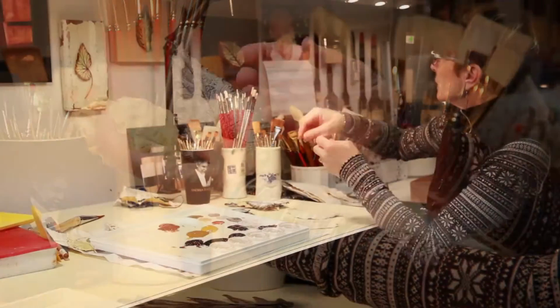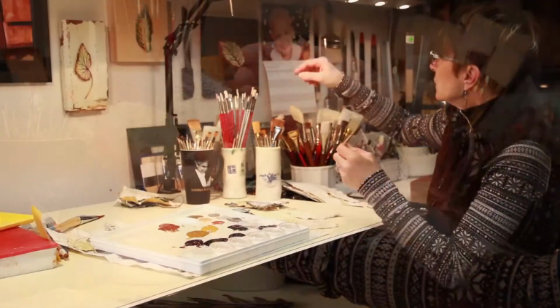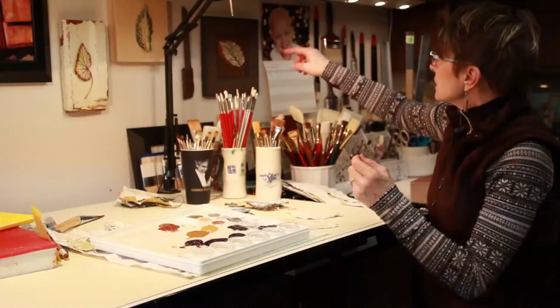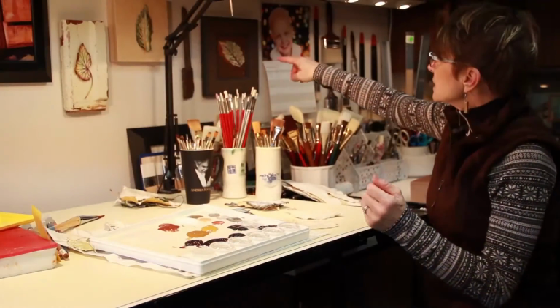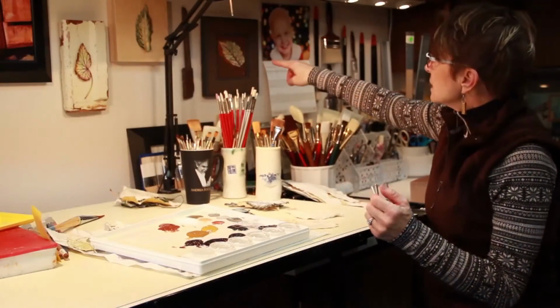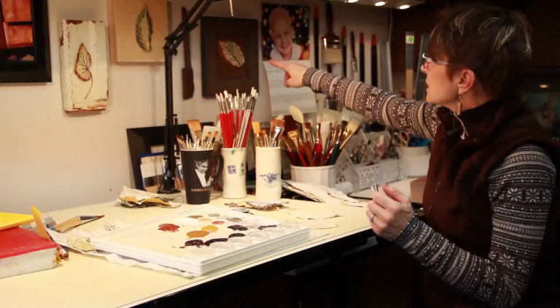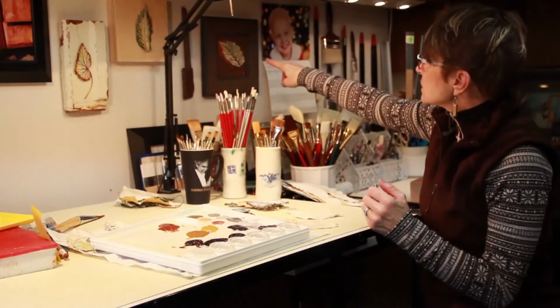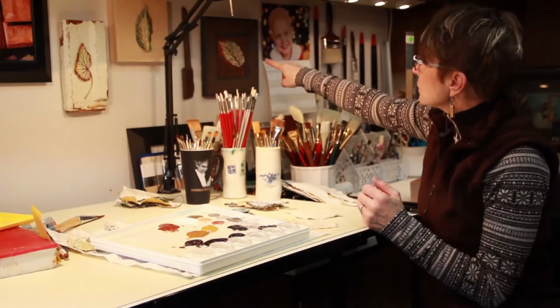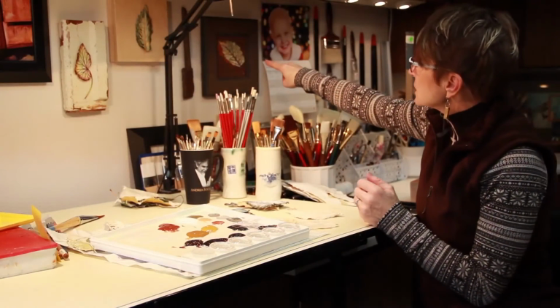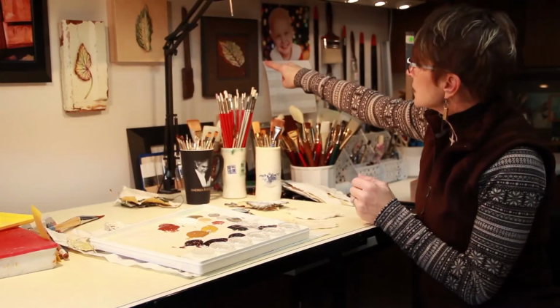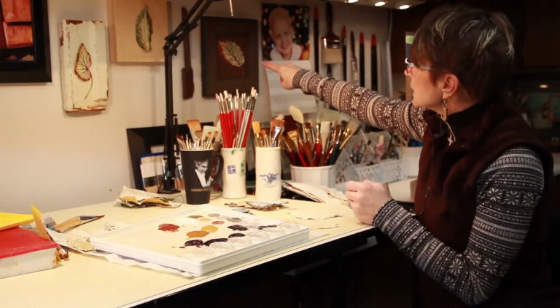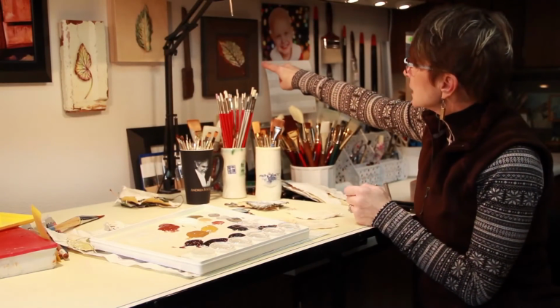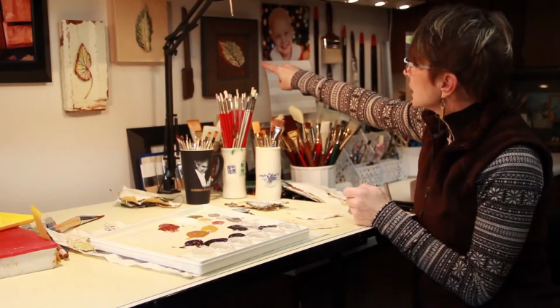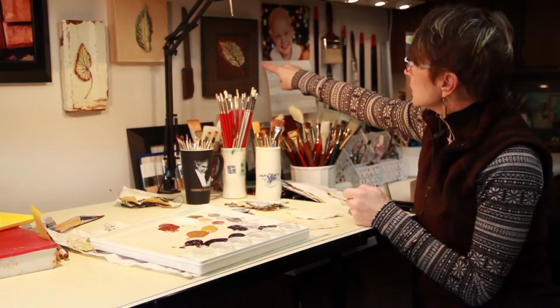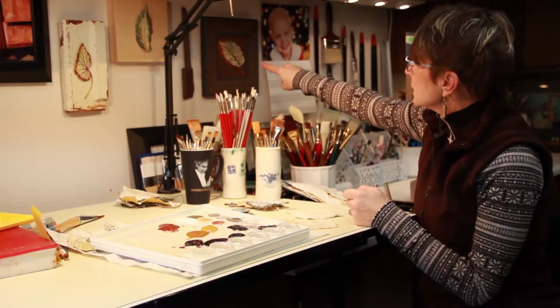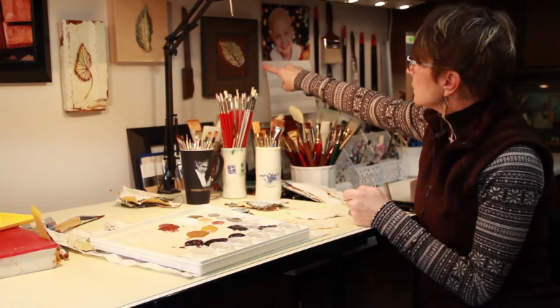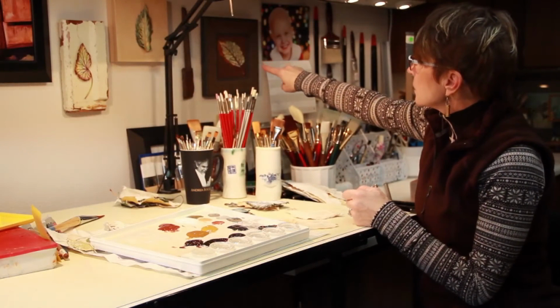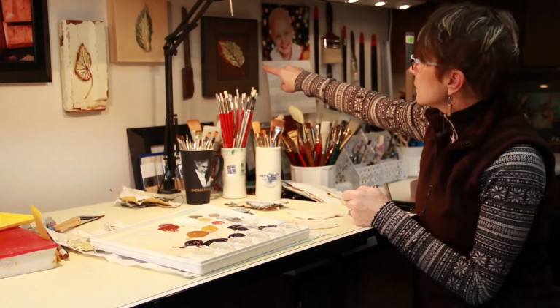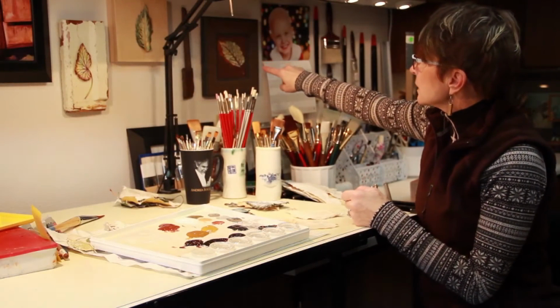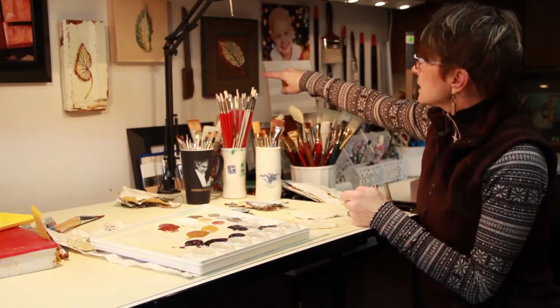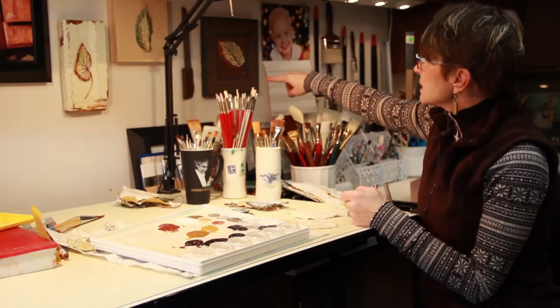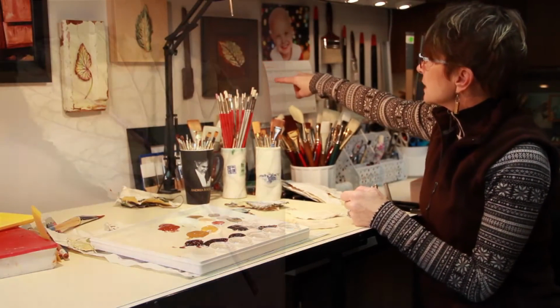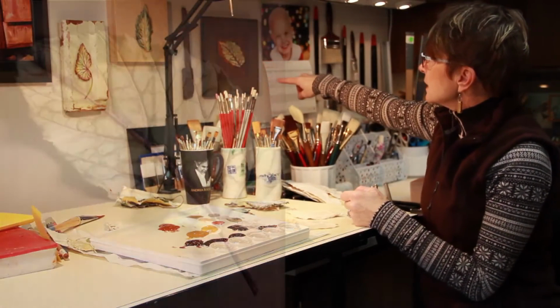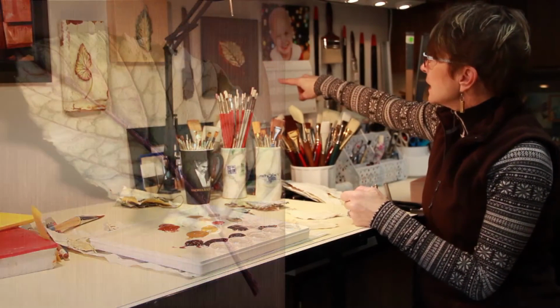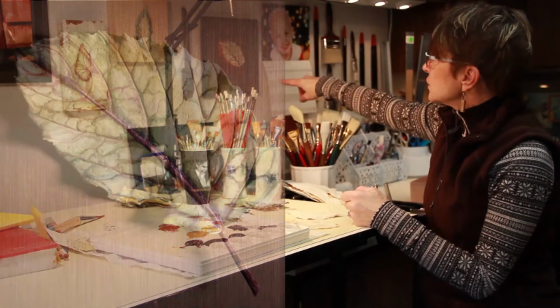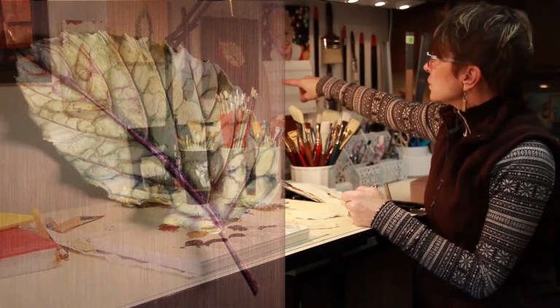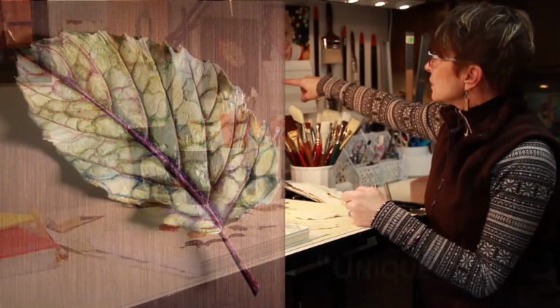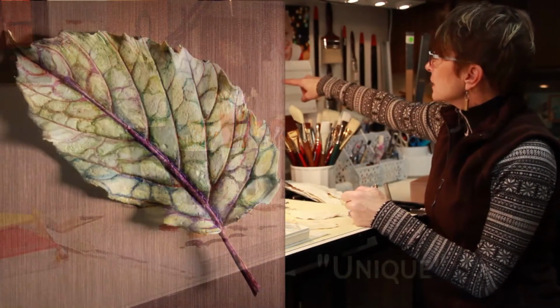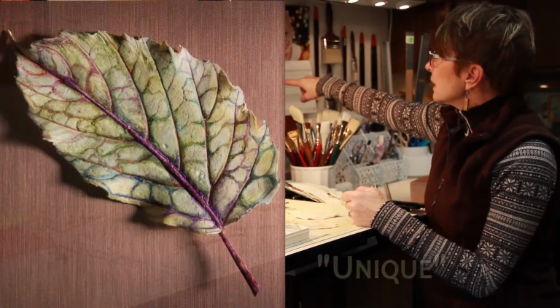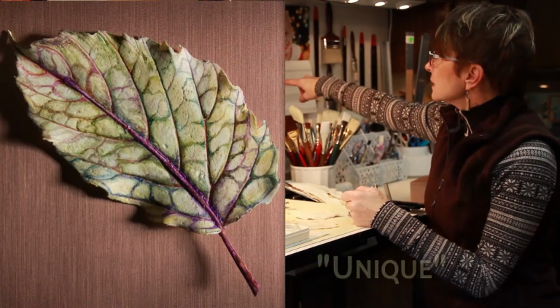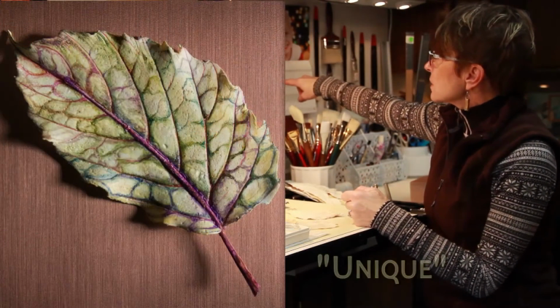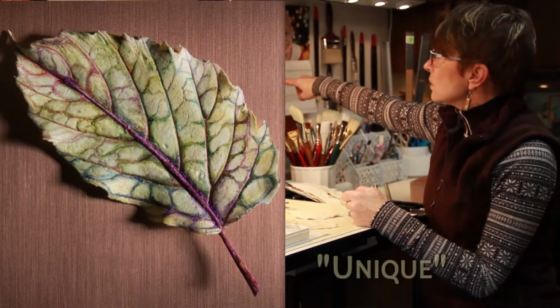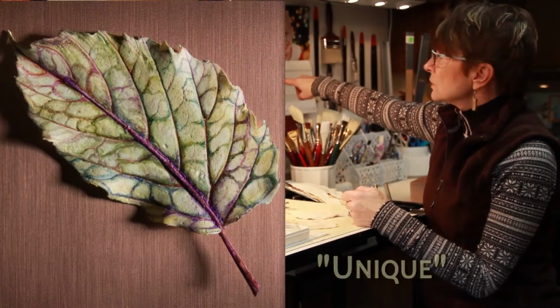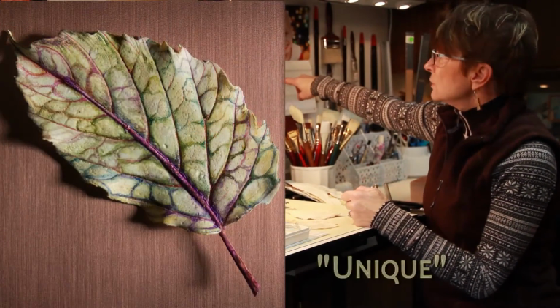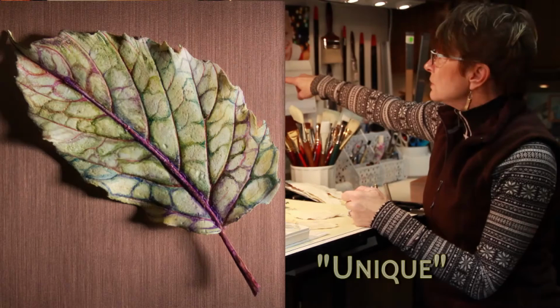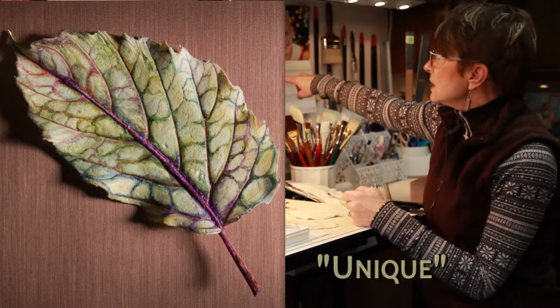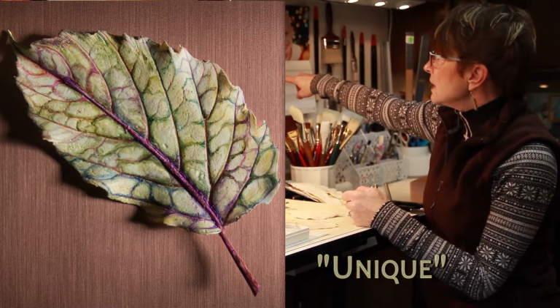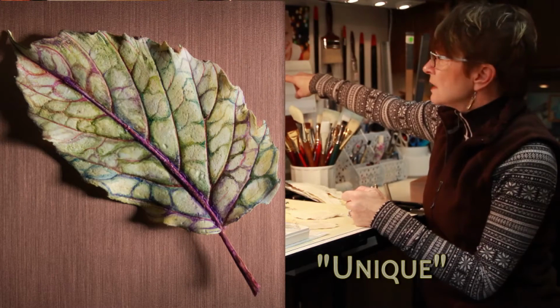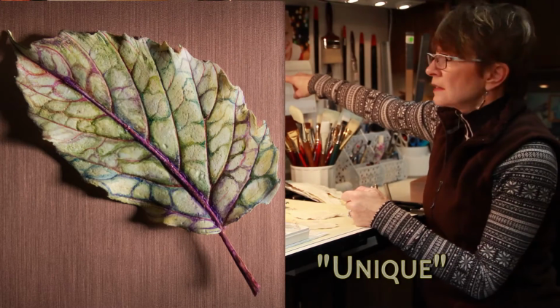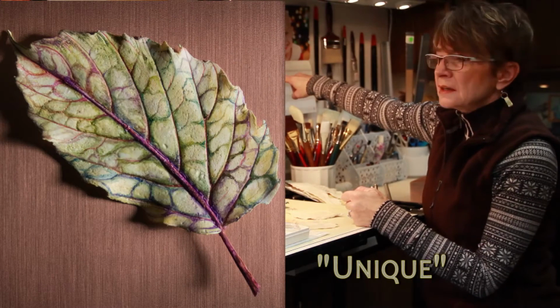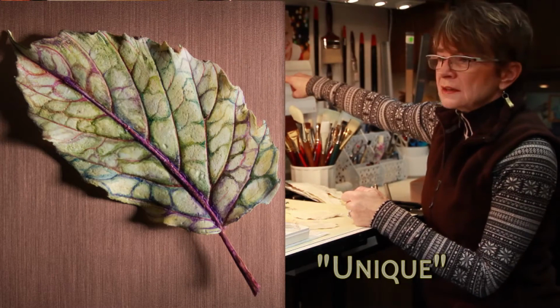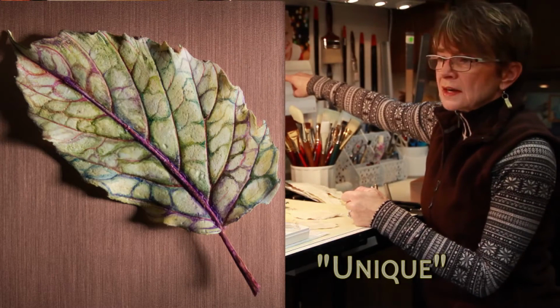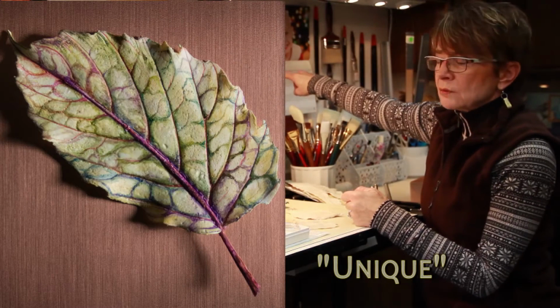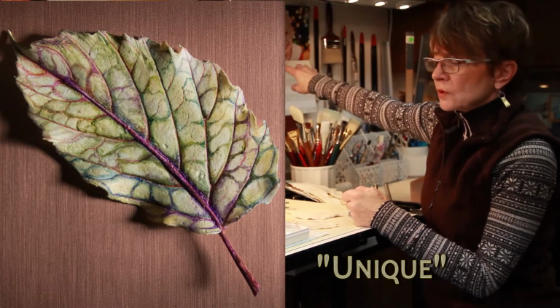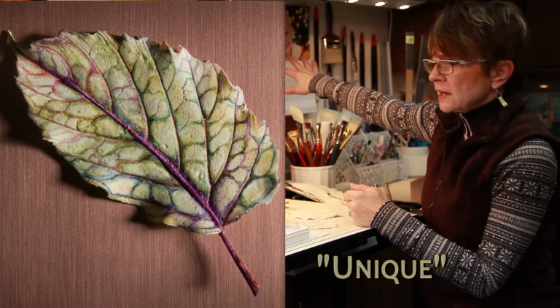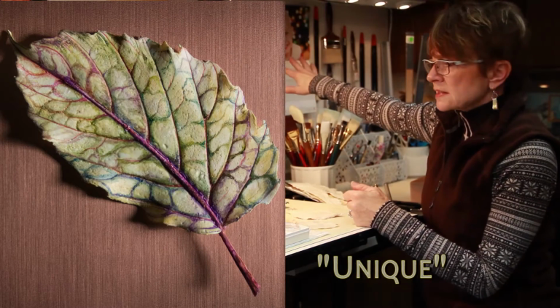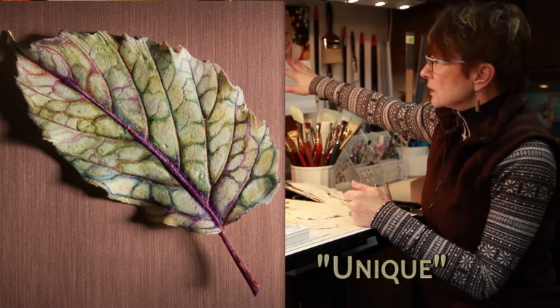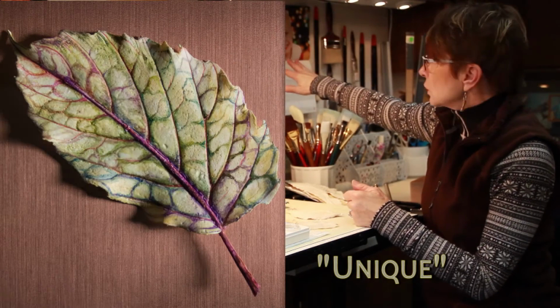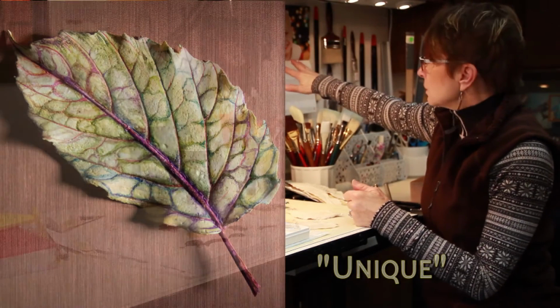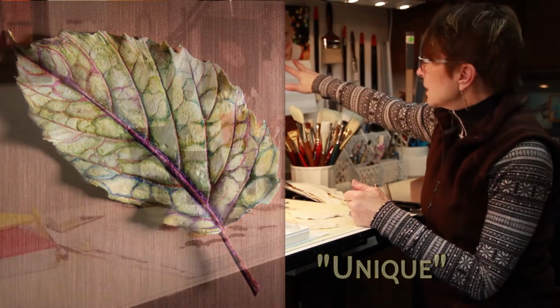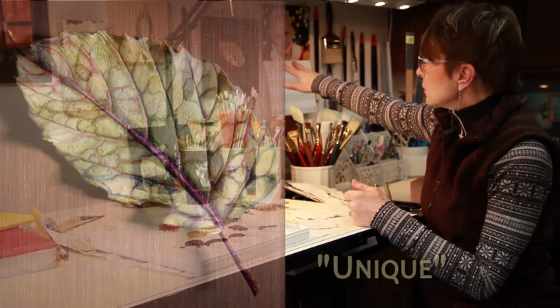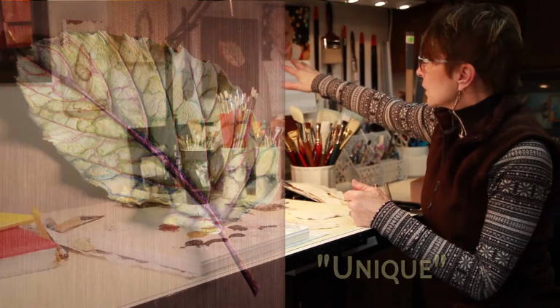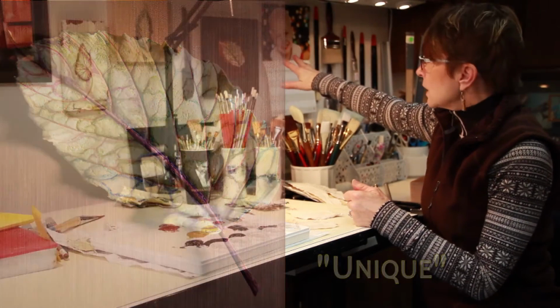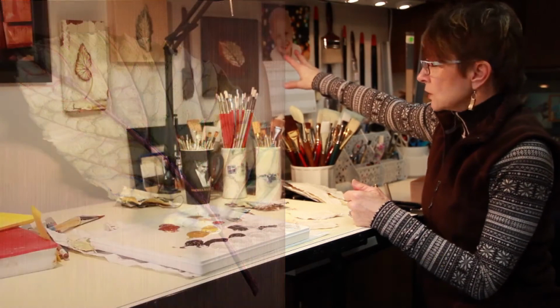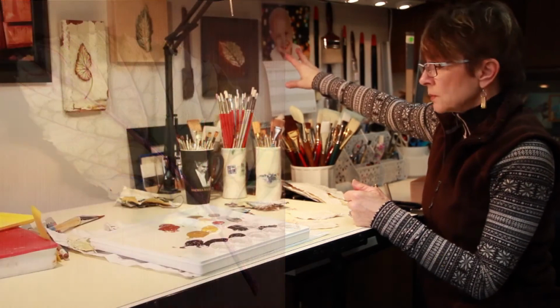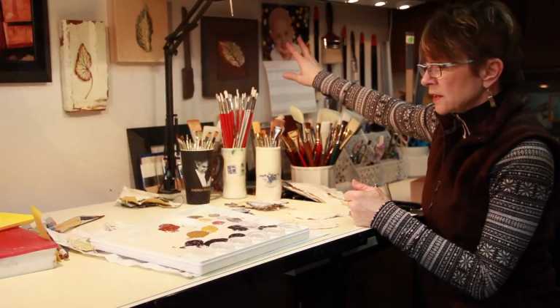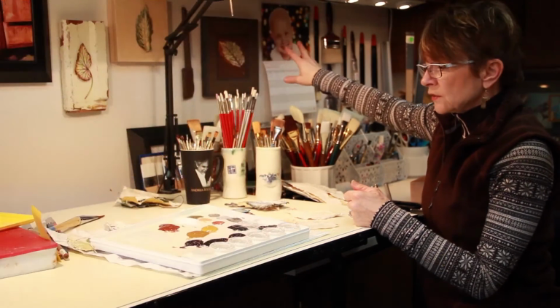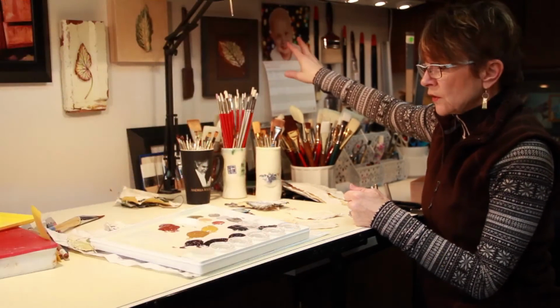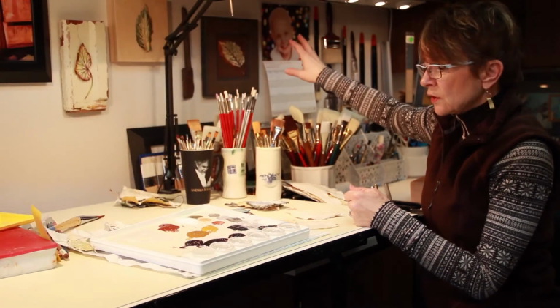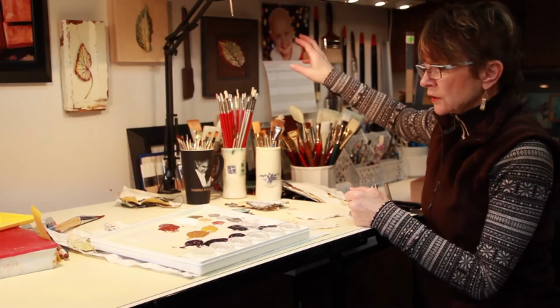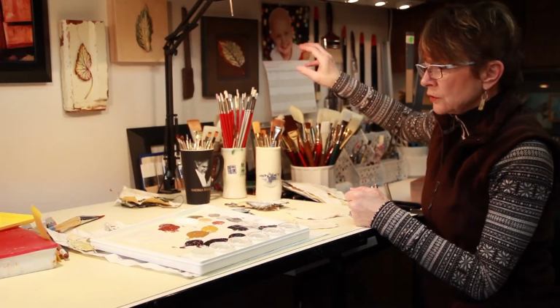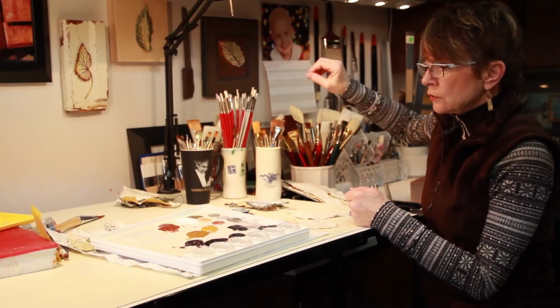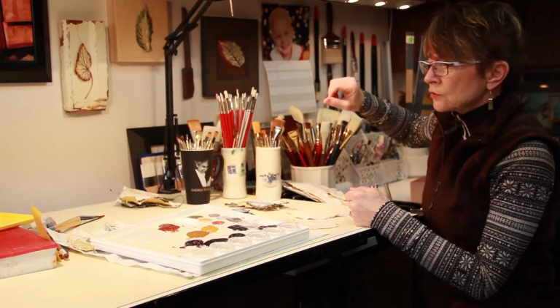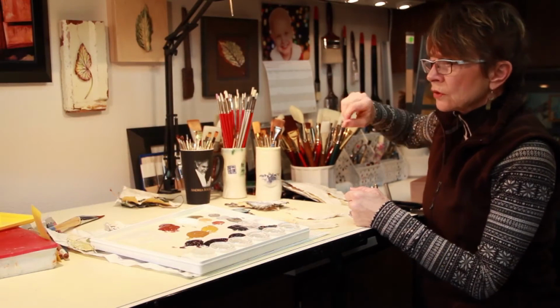You can see this one is a little bit more realistic in nature — it's called Unique. That one has a little bit more color but it's fairly neutral.